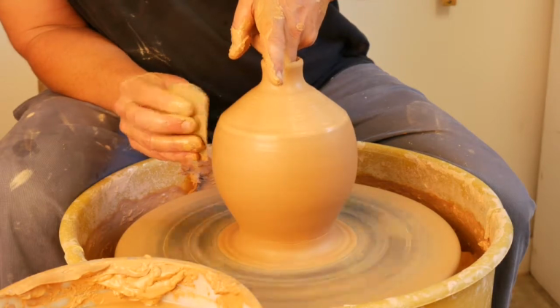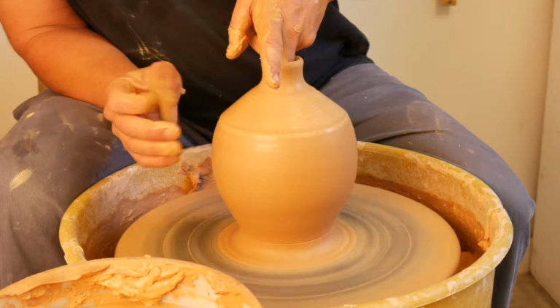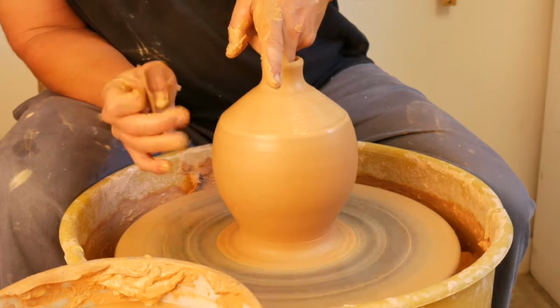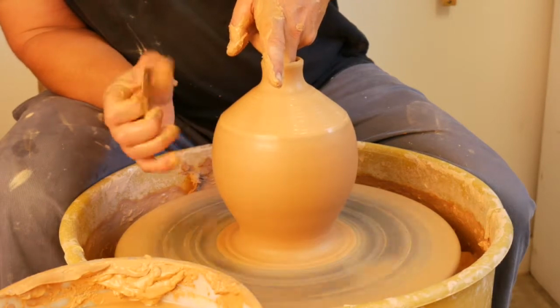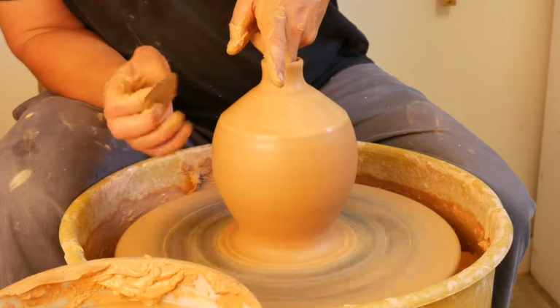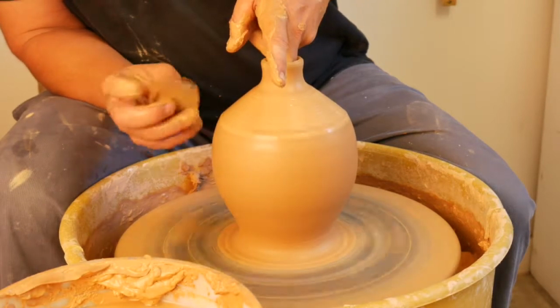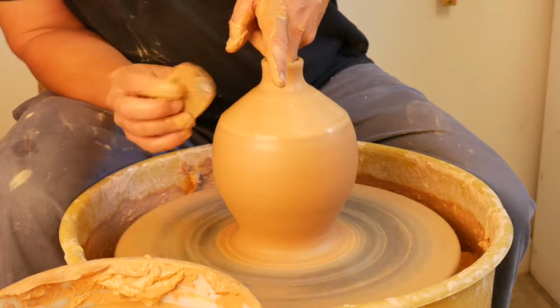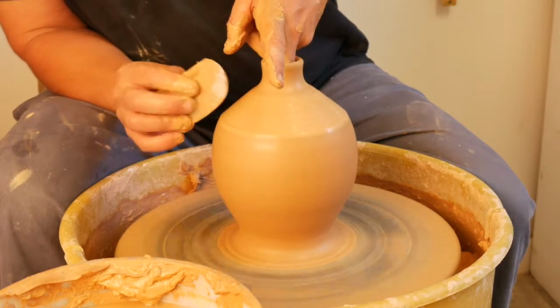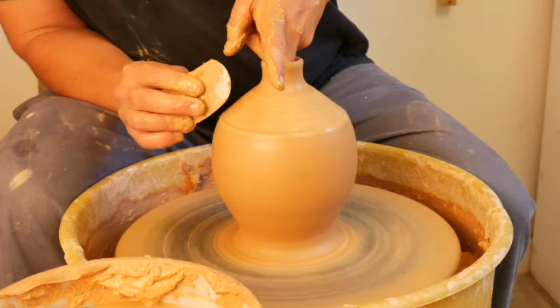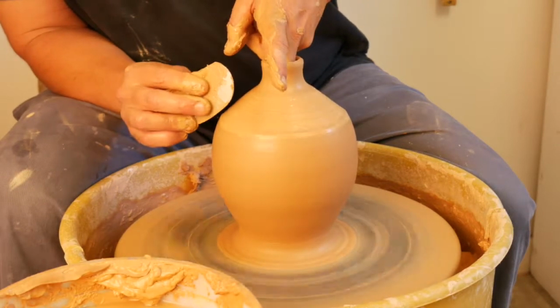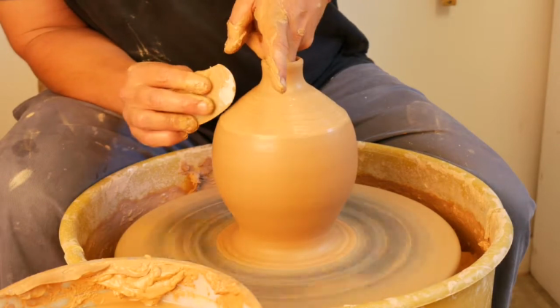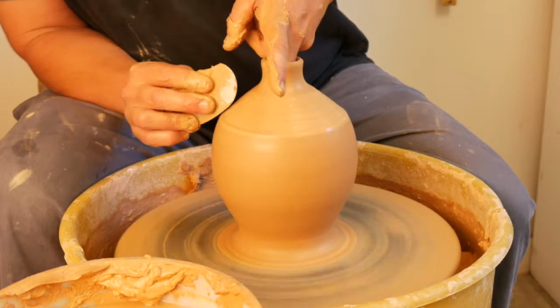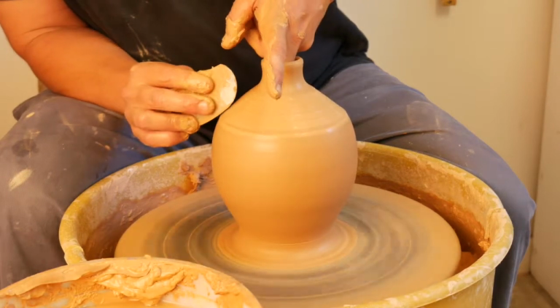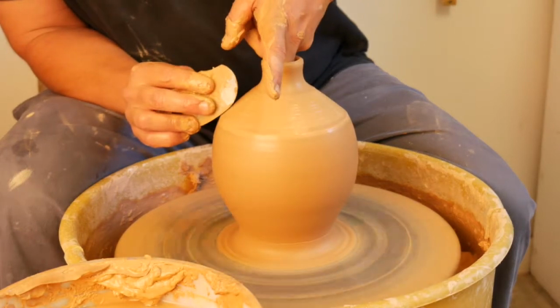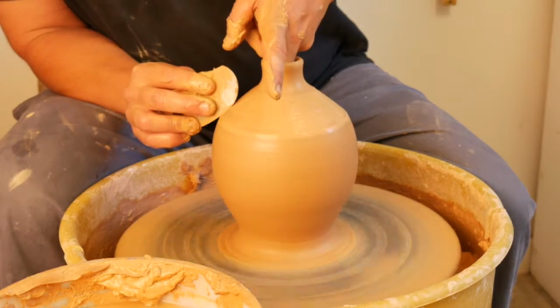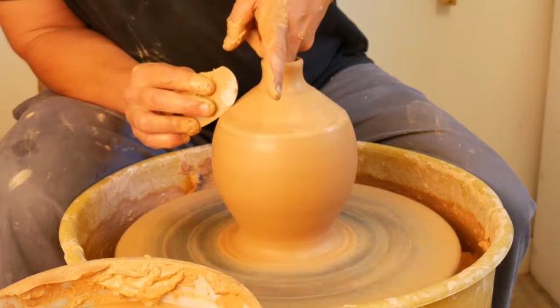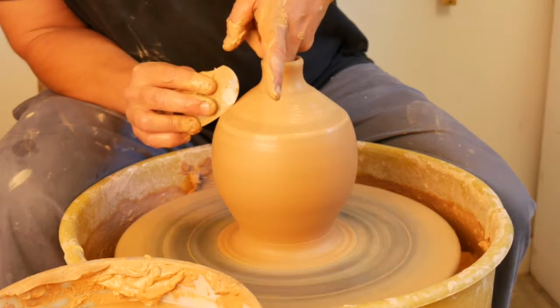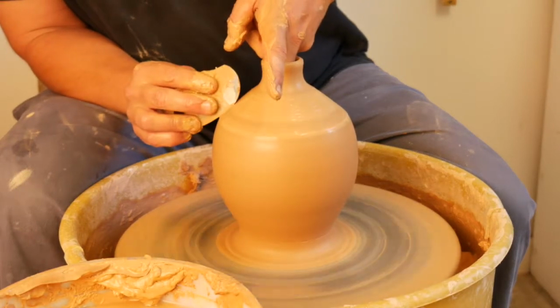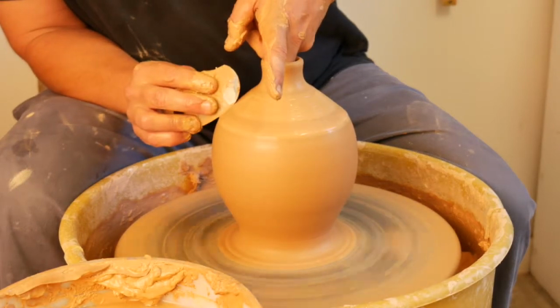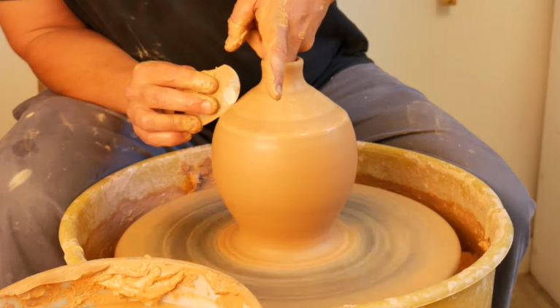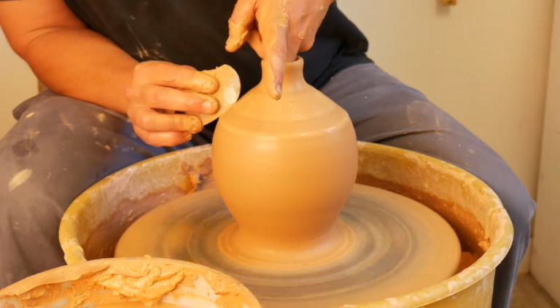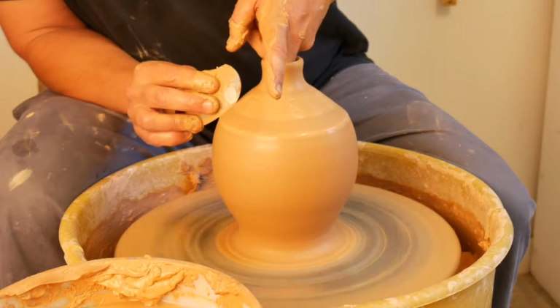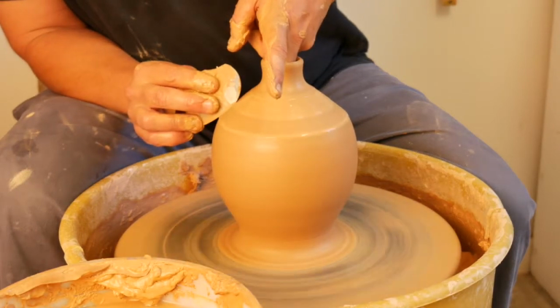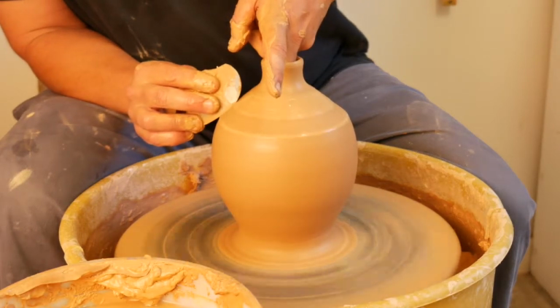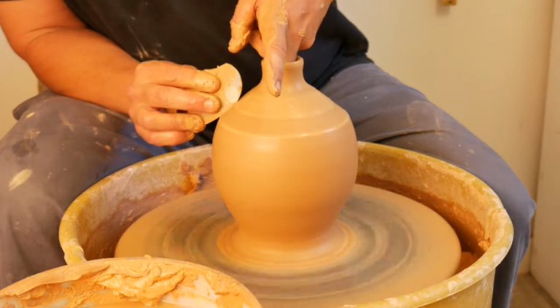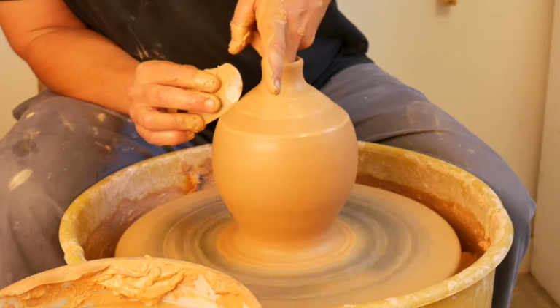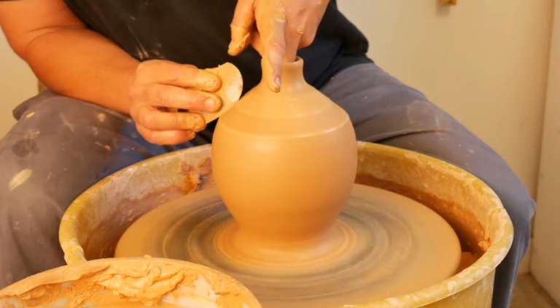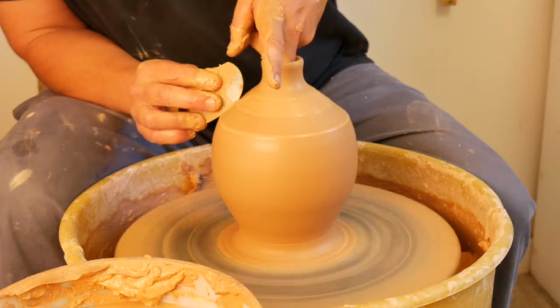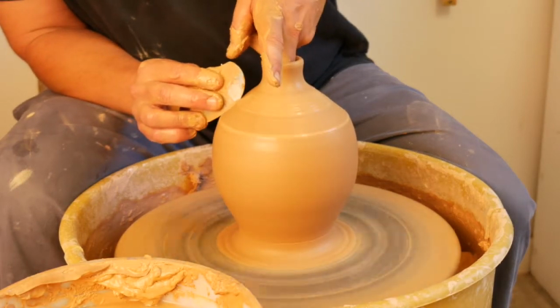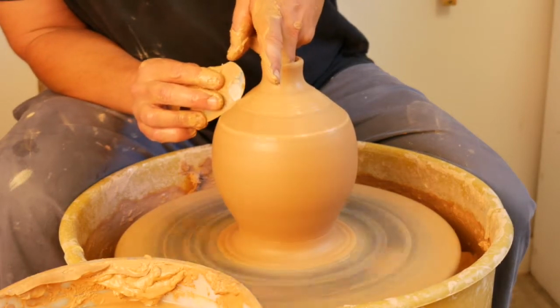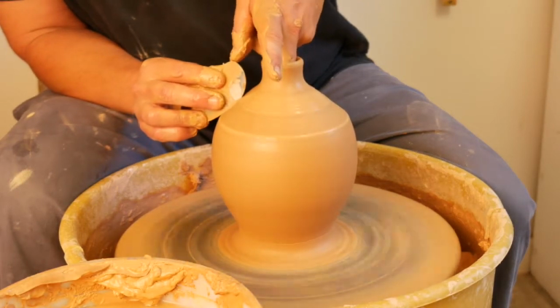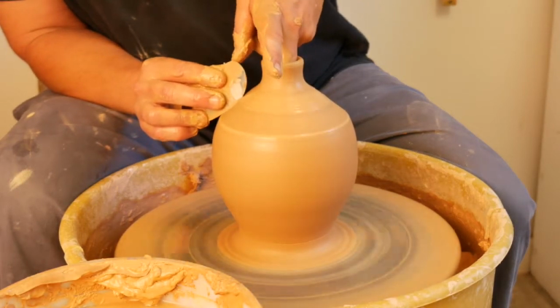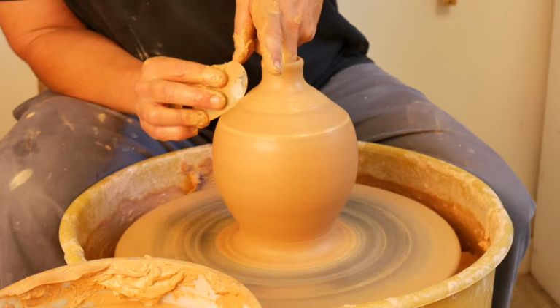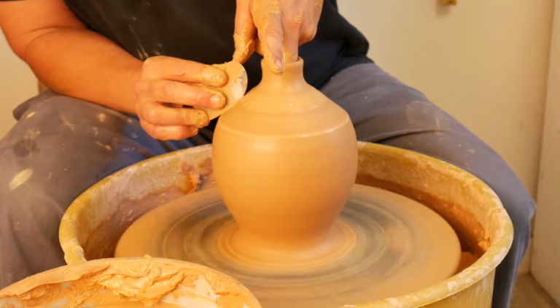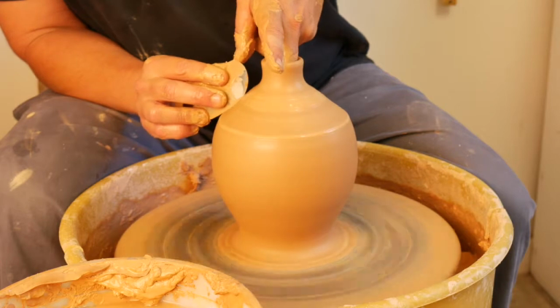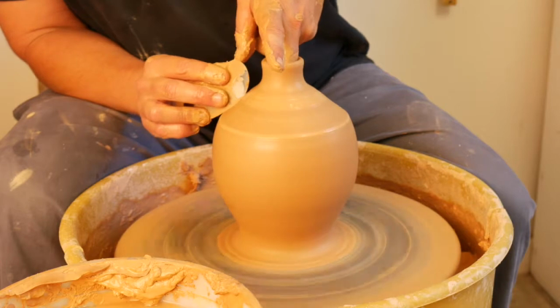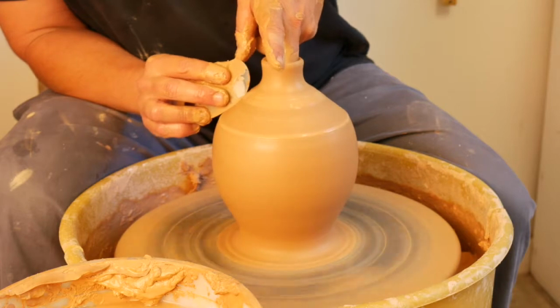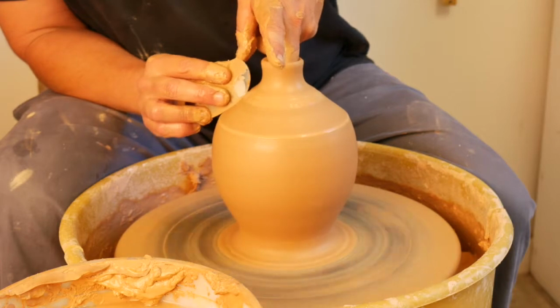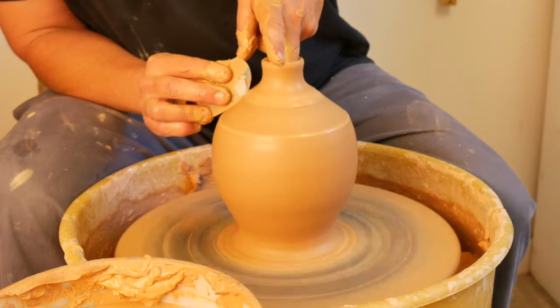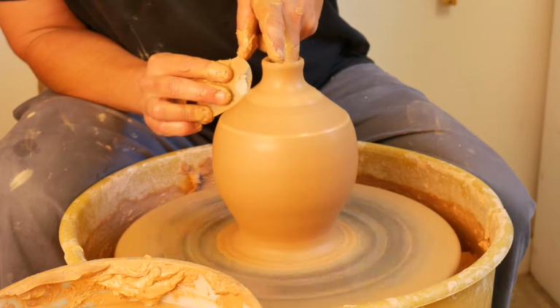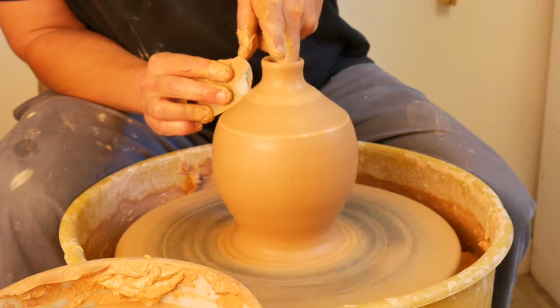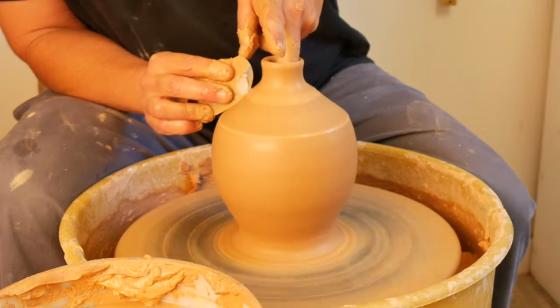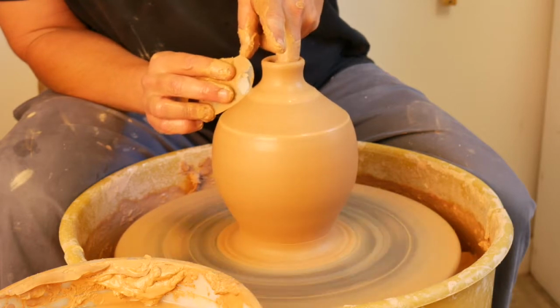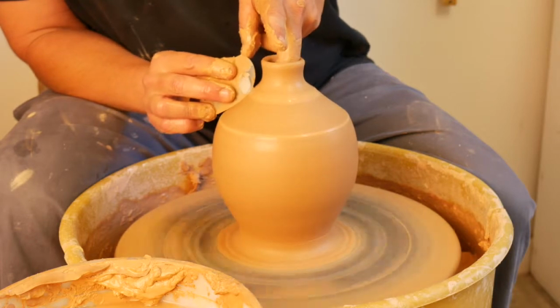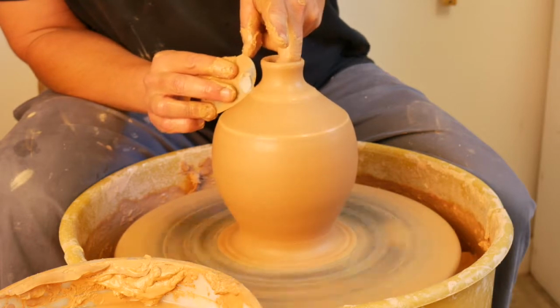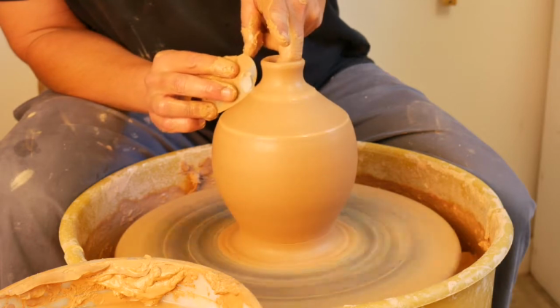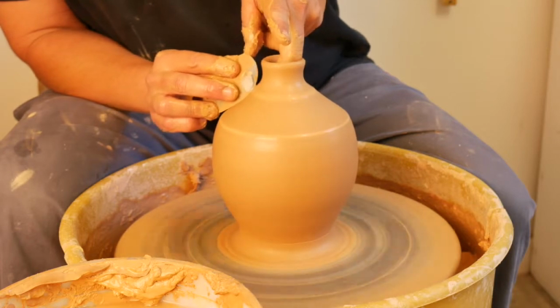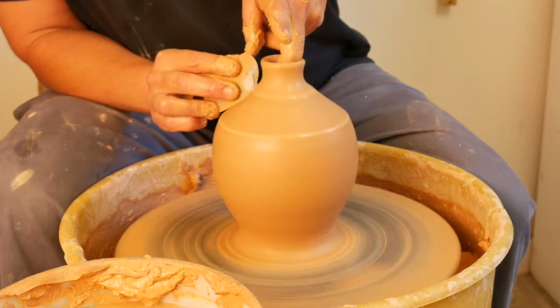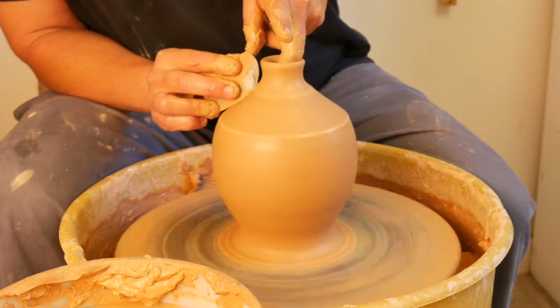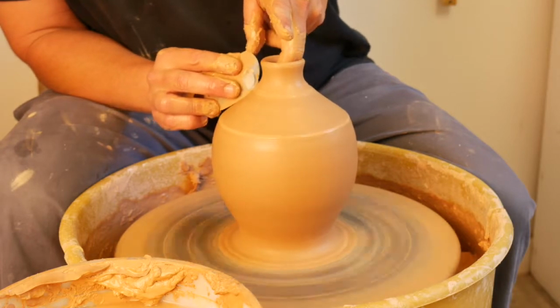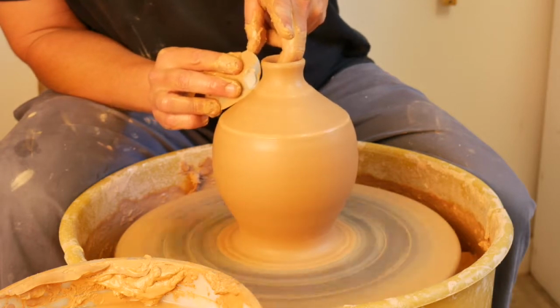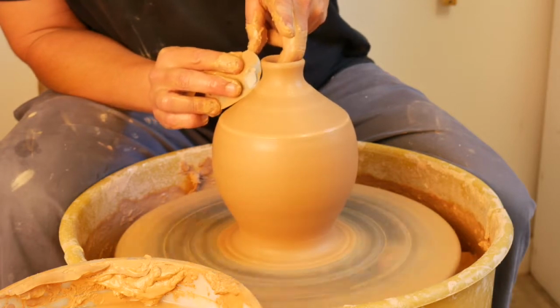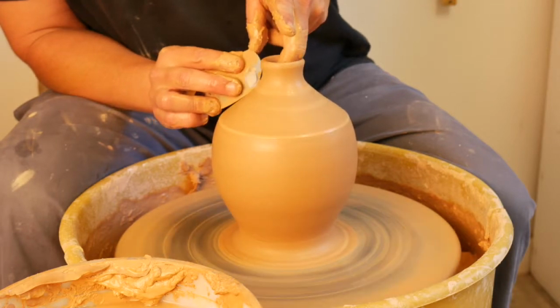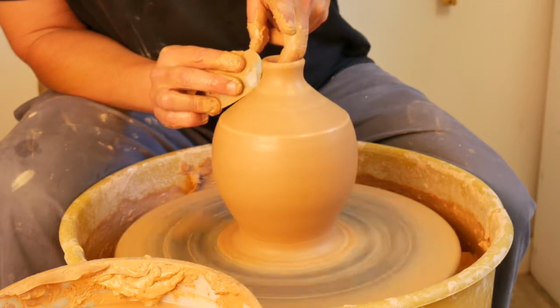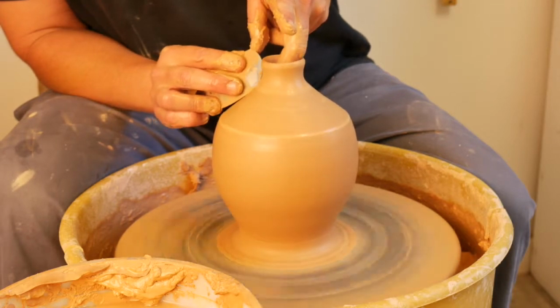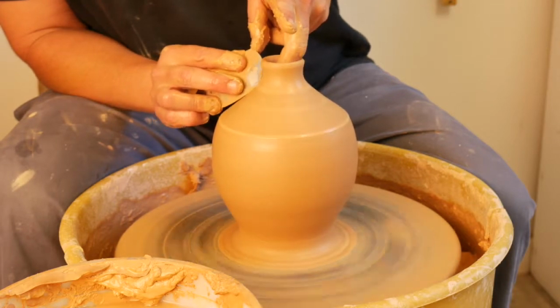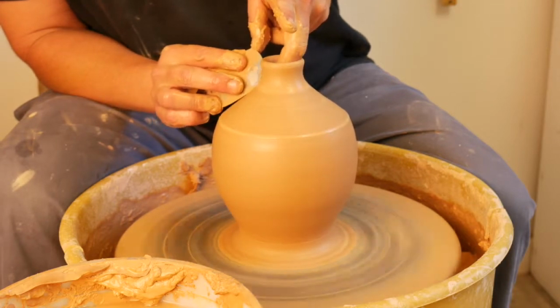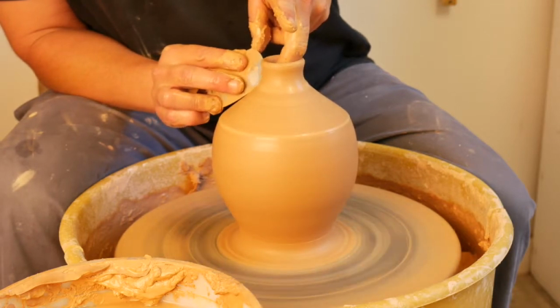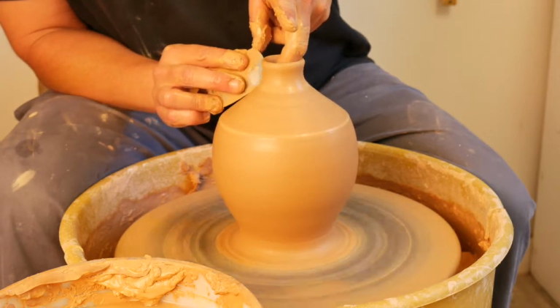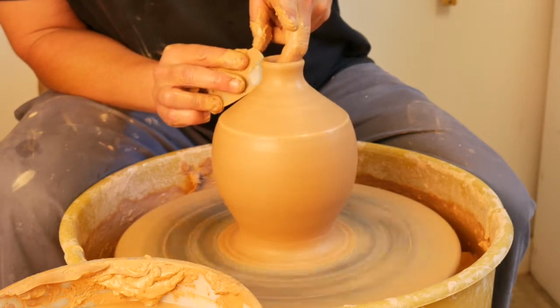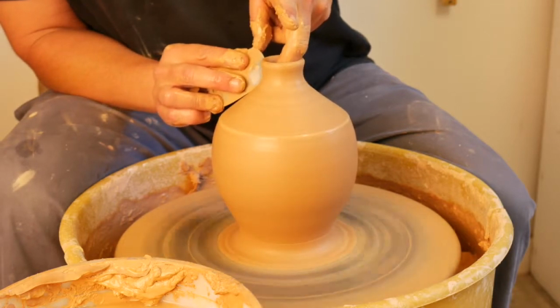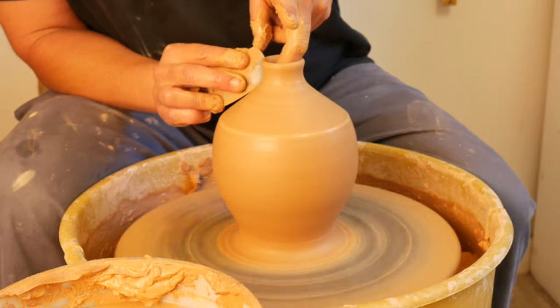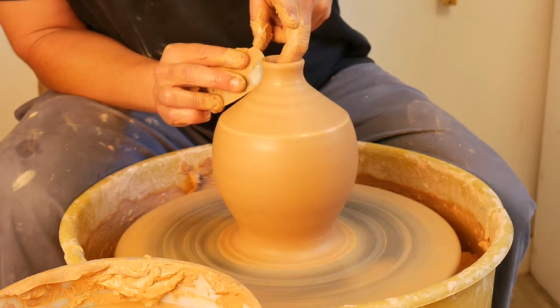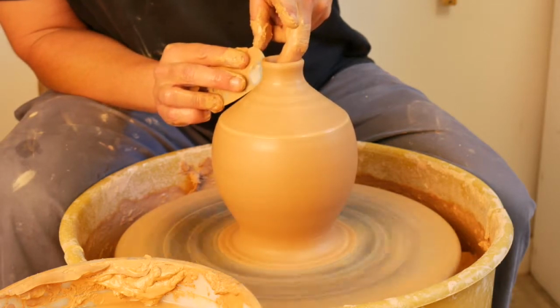Experiment with different sides of the rib, whatever makes you comfortable. Some people like the rounded side, some people like the straight side.